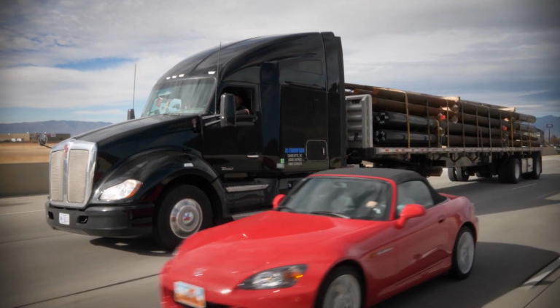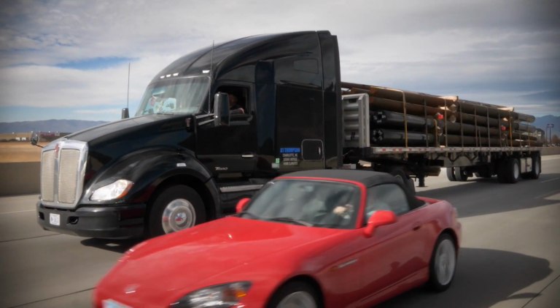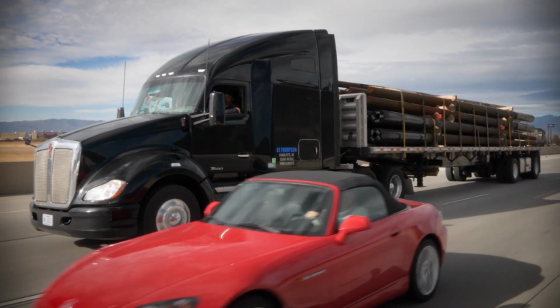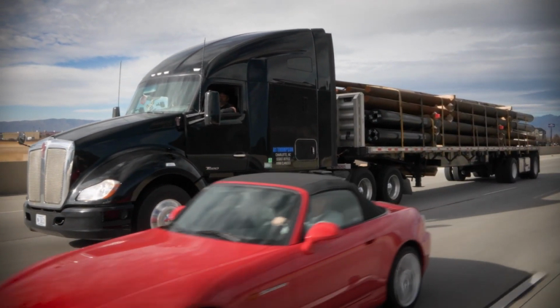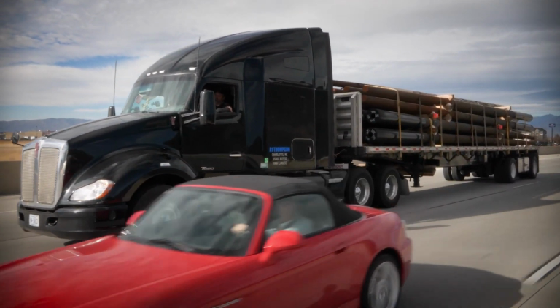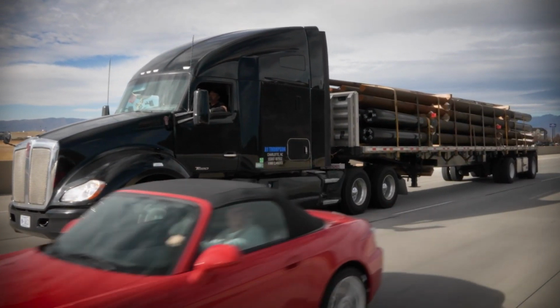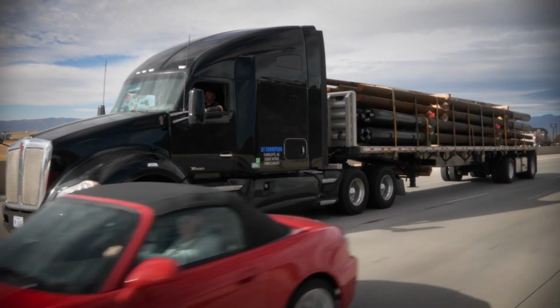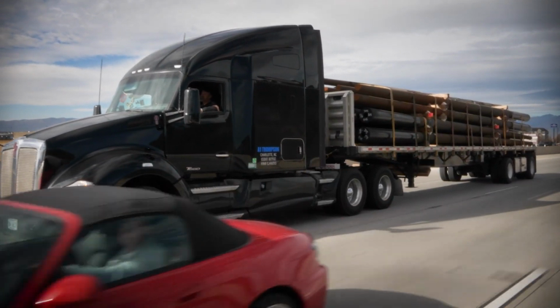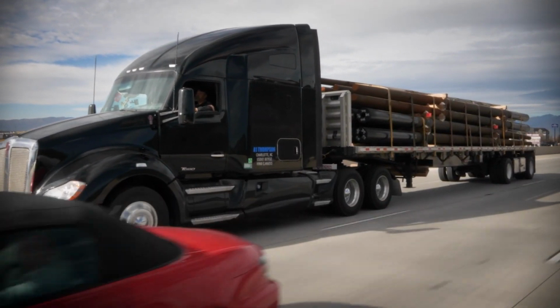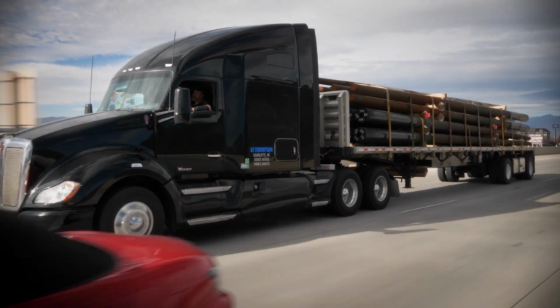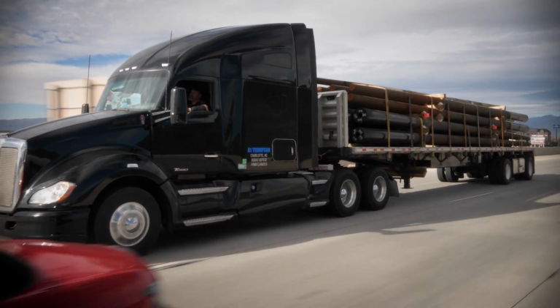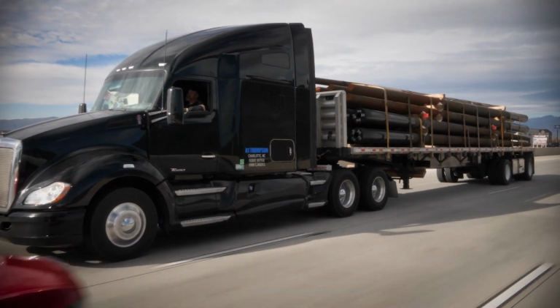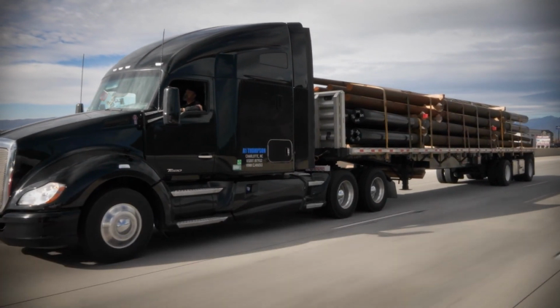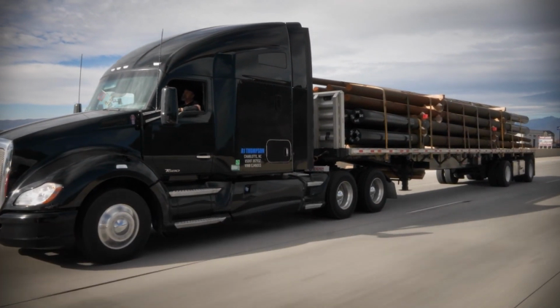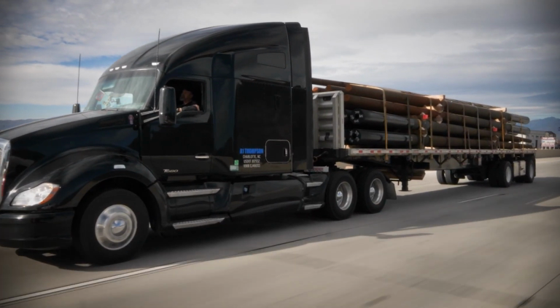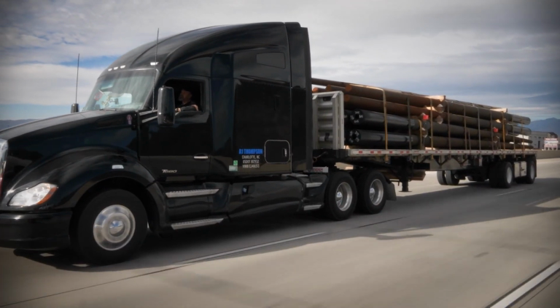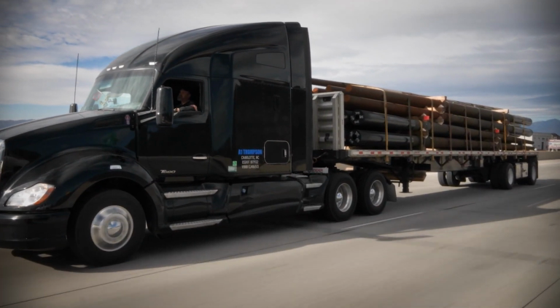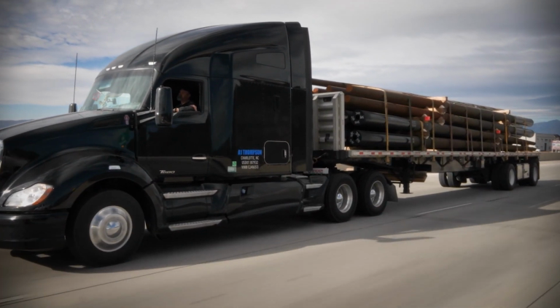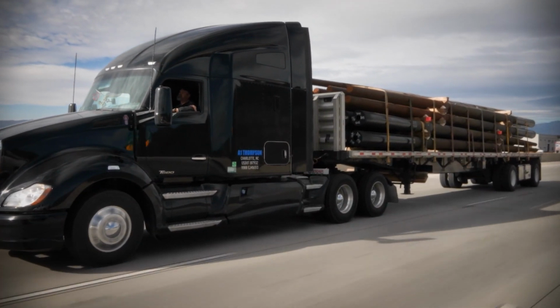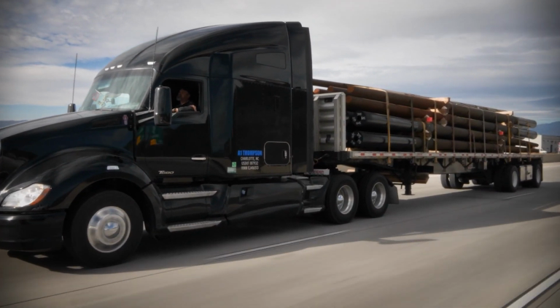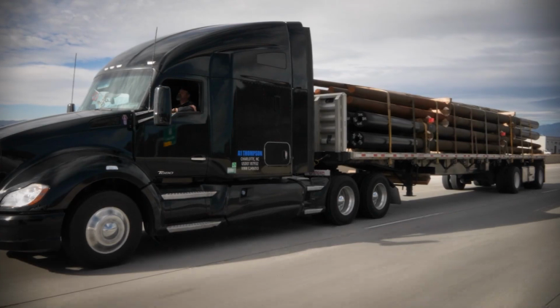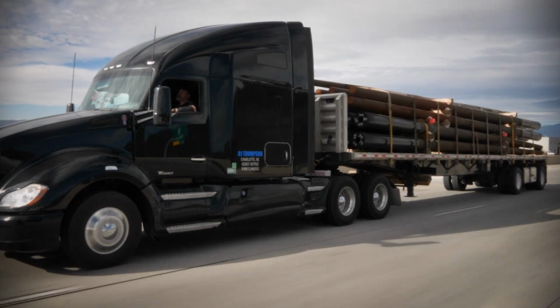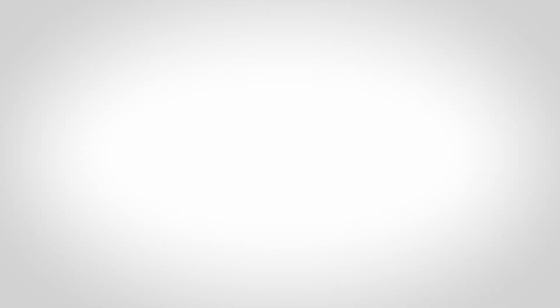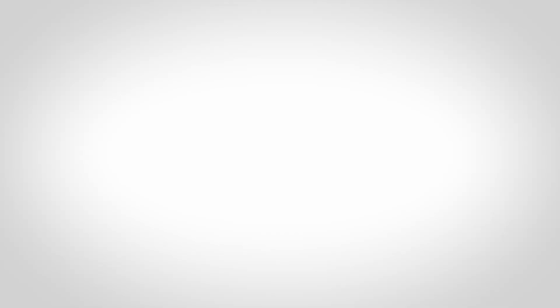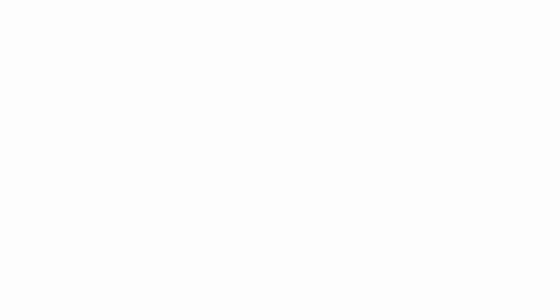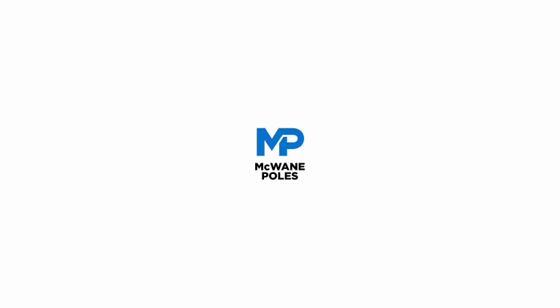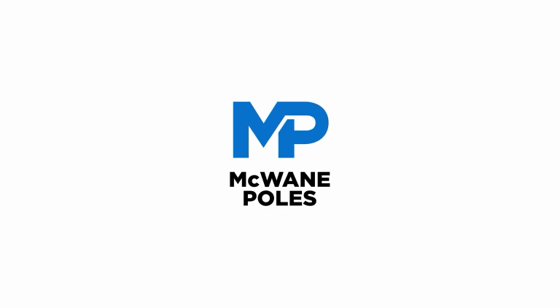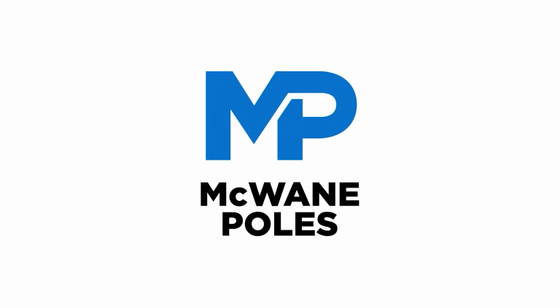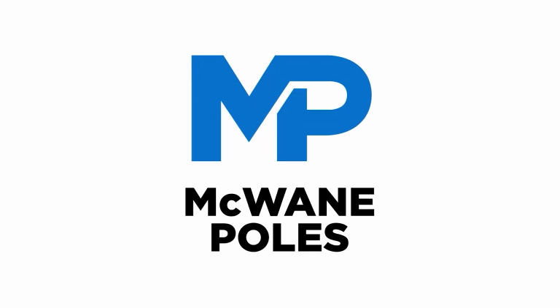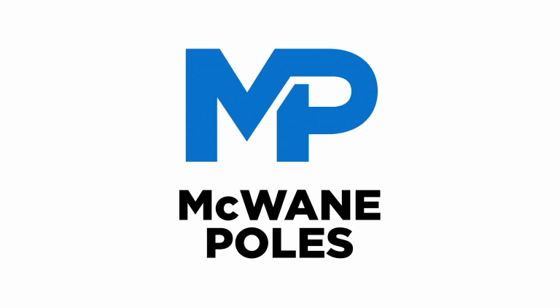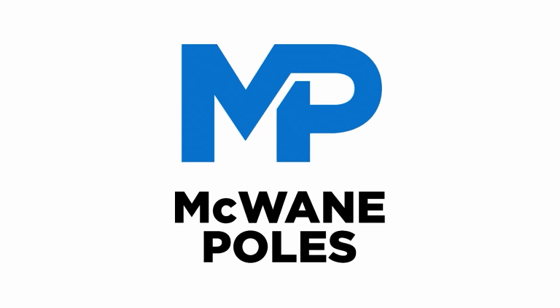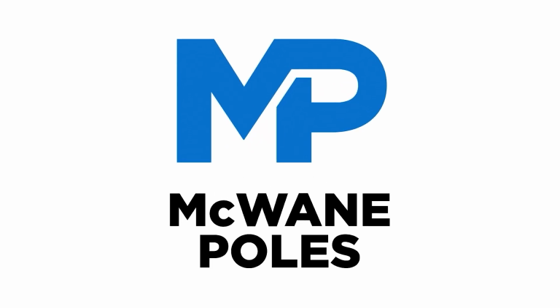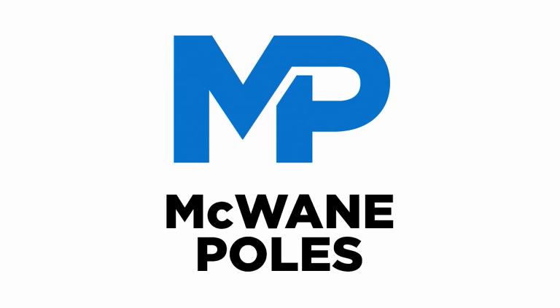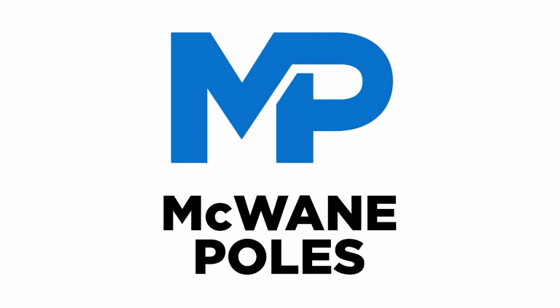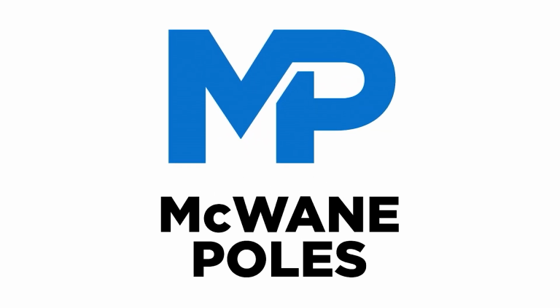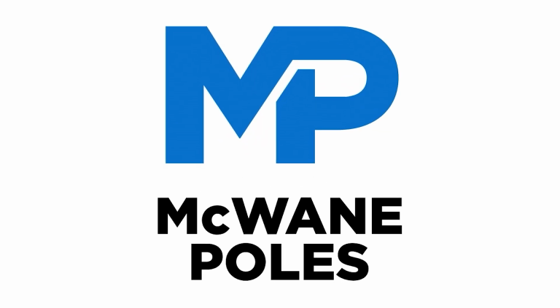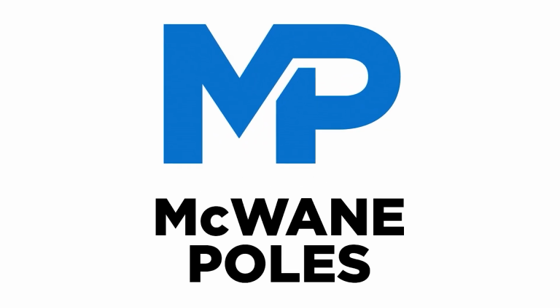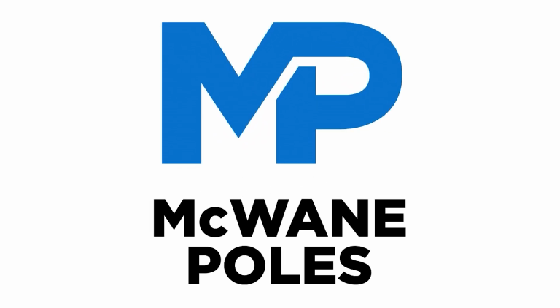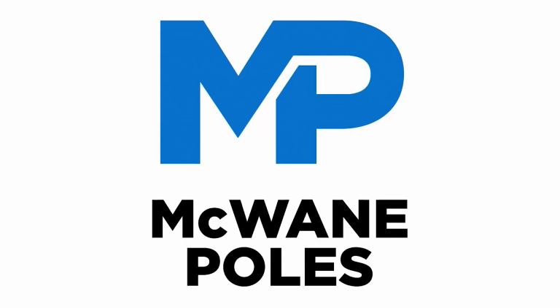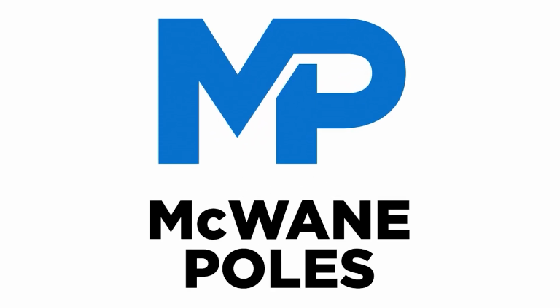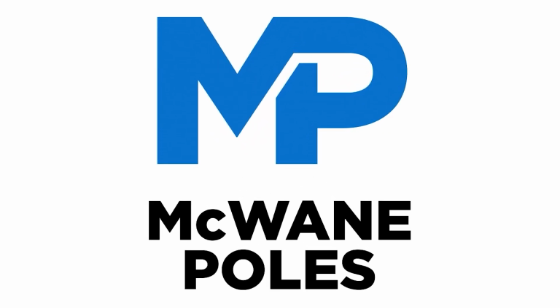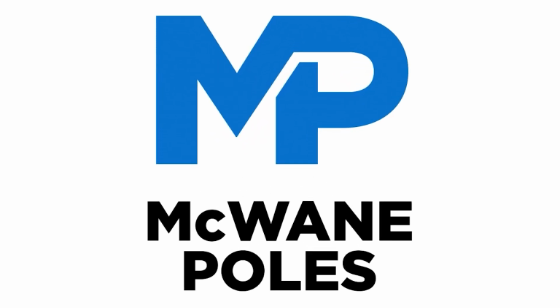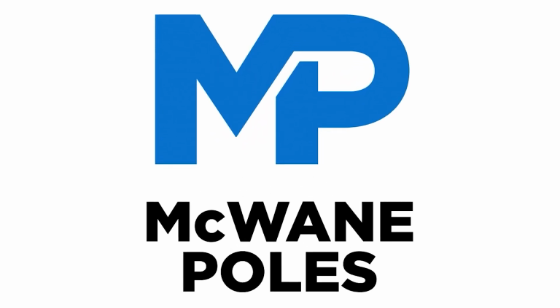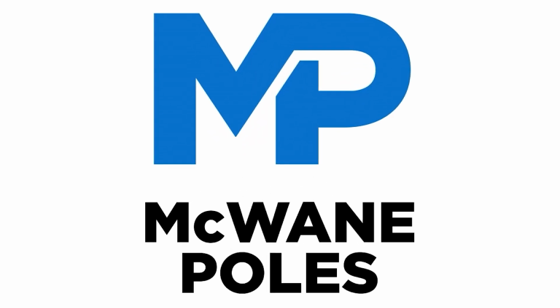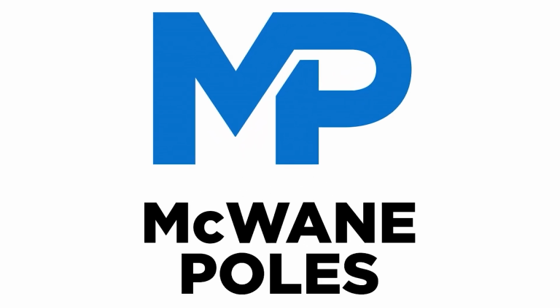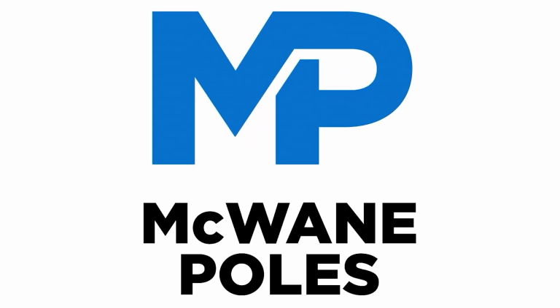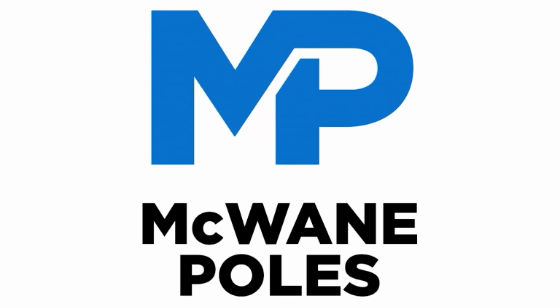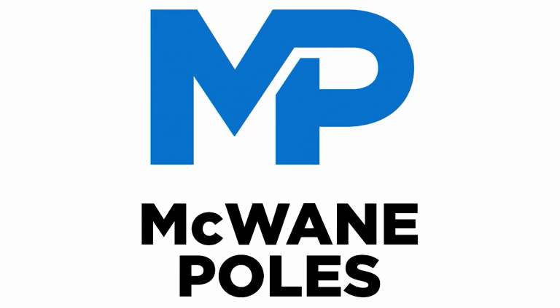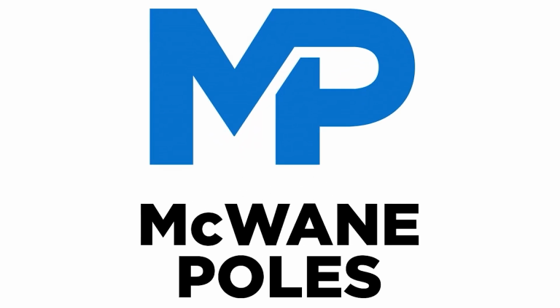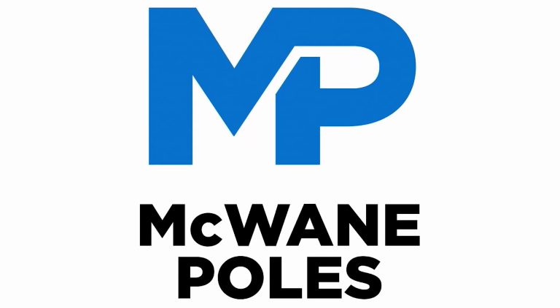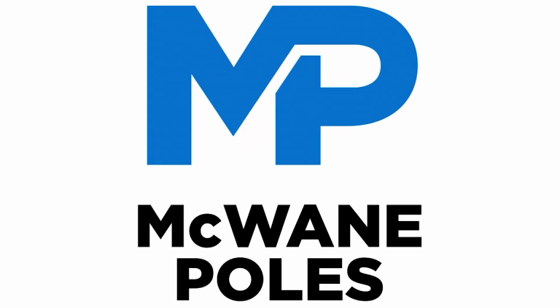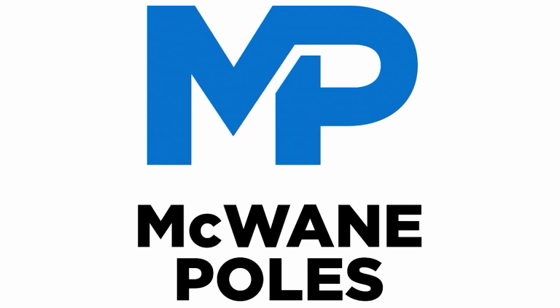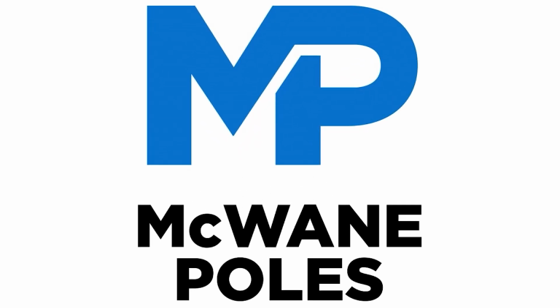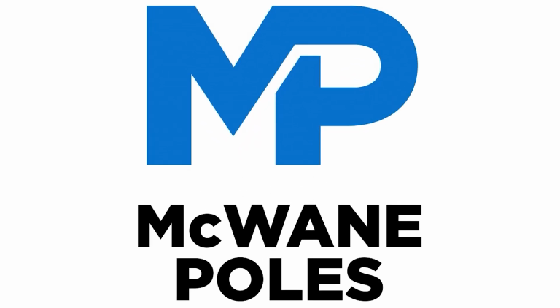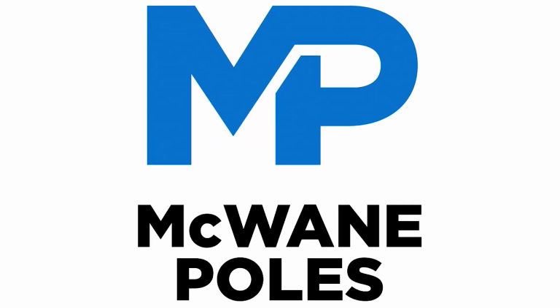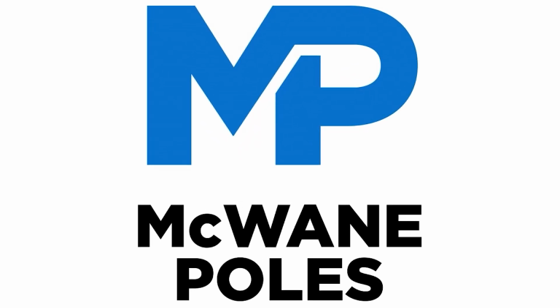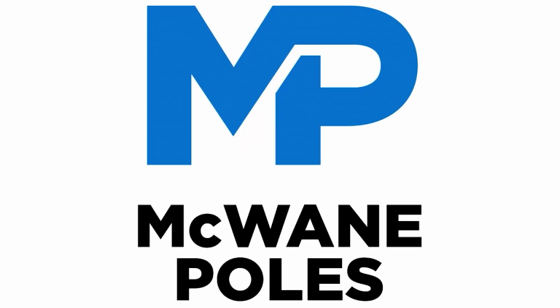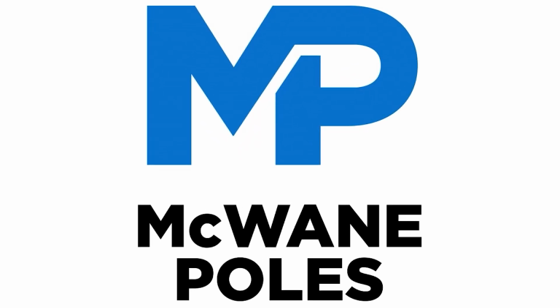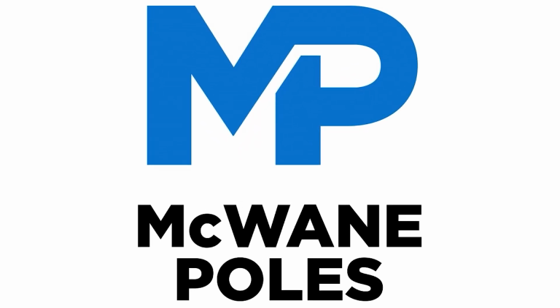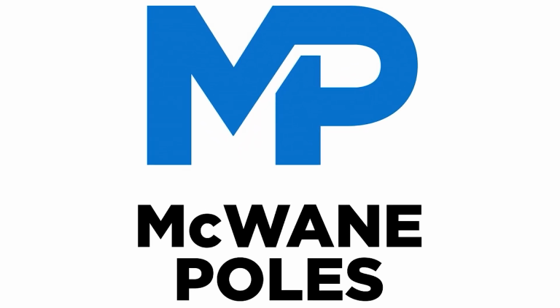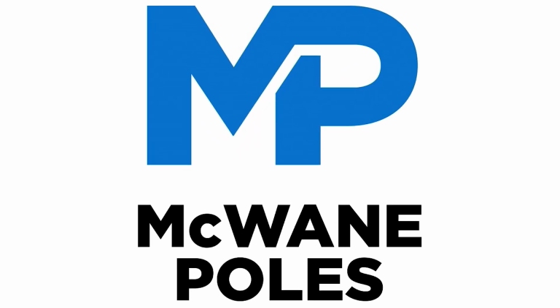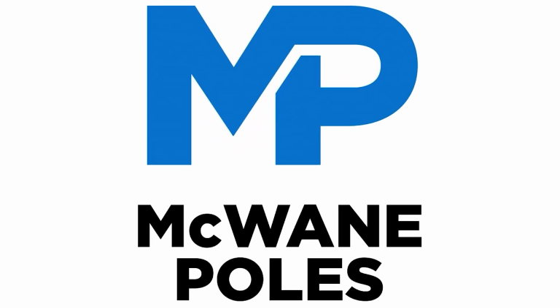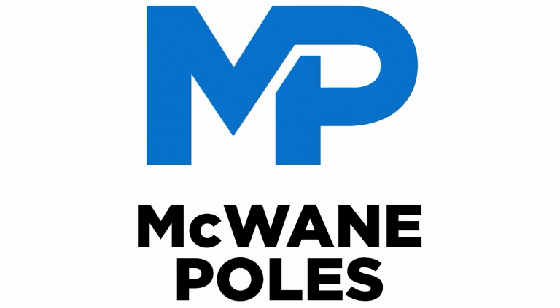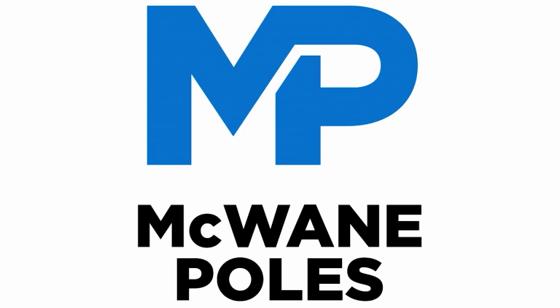We hope you have enjoyed learning how McWane ductile iron poles are made and found the process interesting and informative. Thank you for watching.